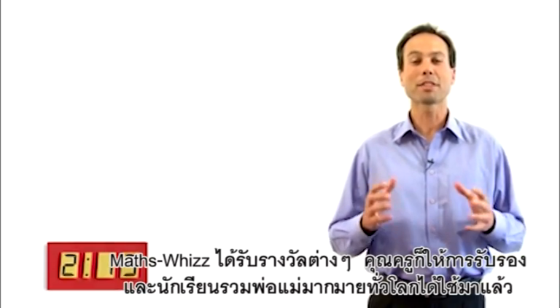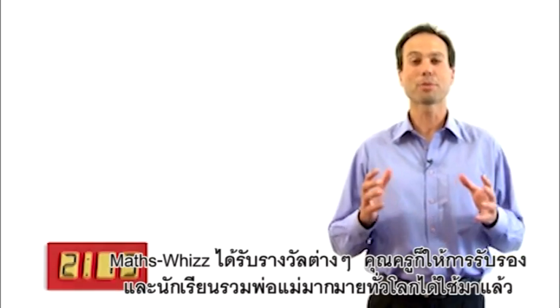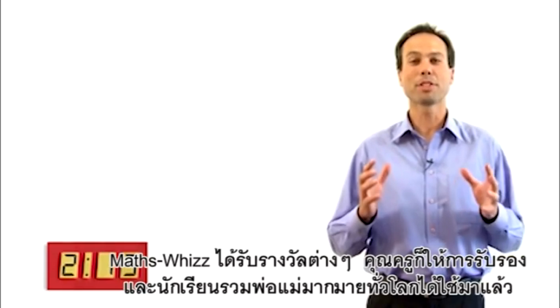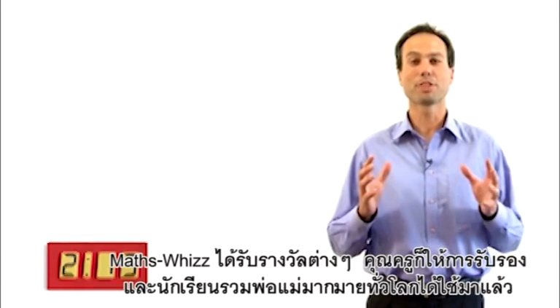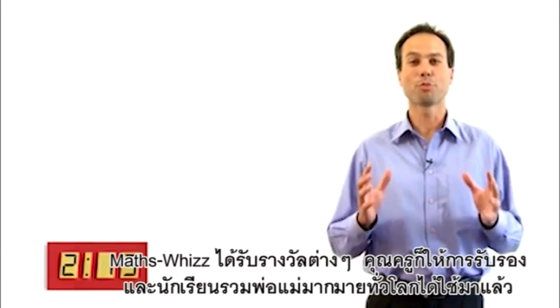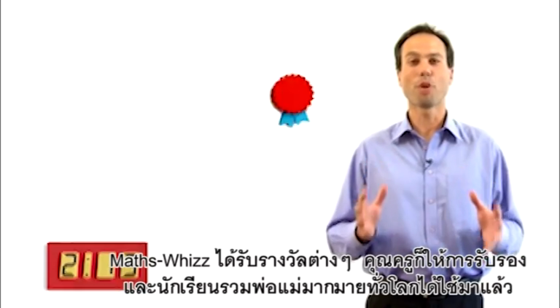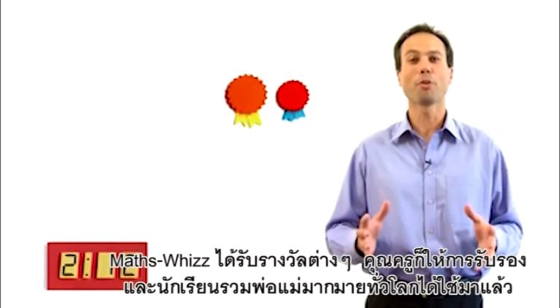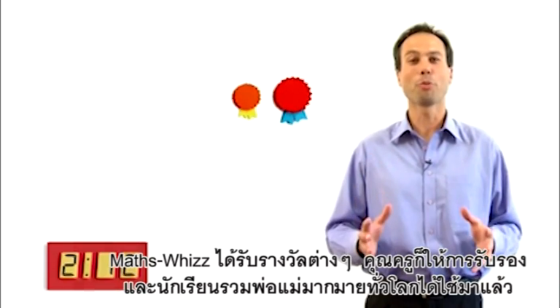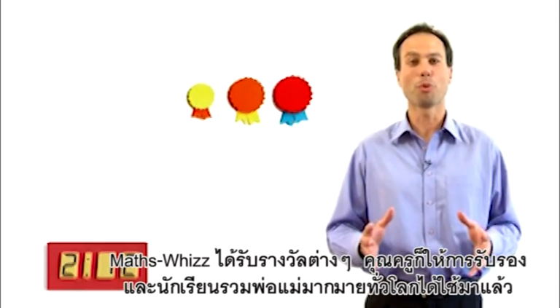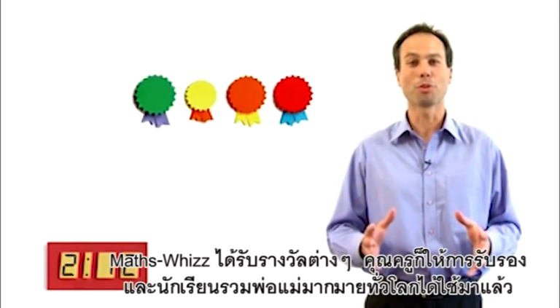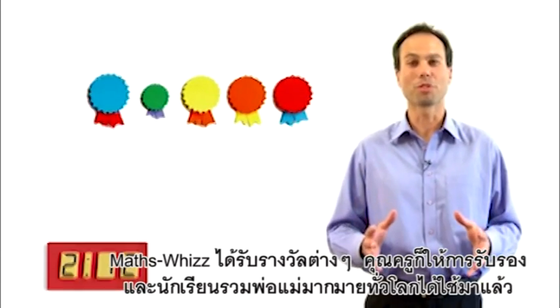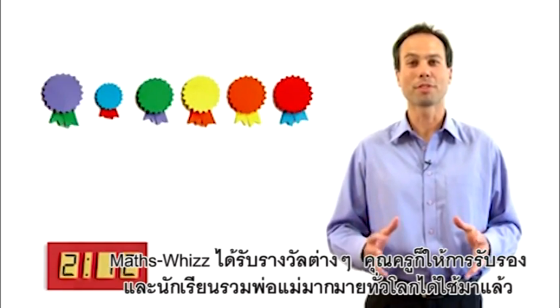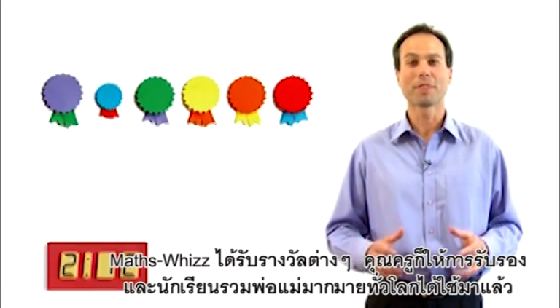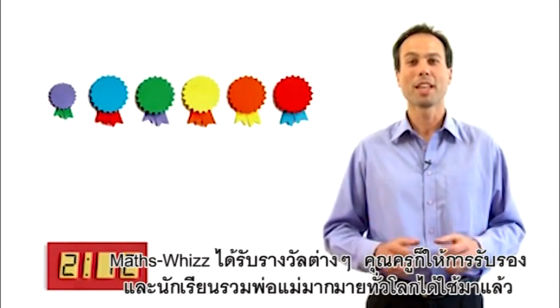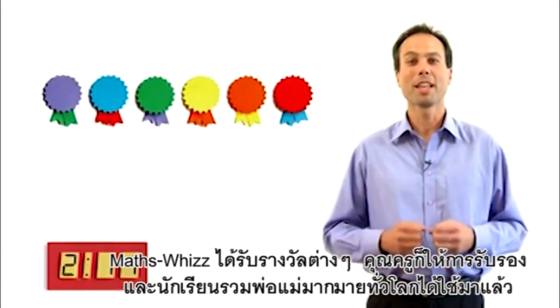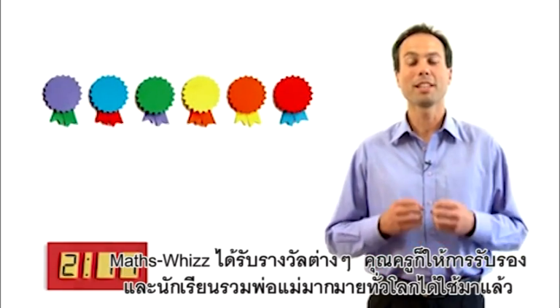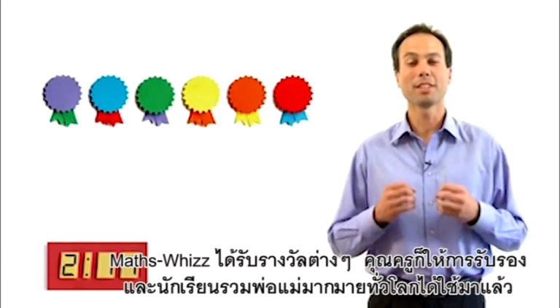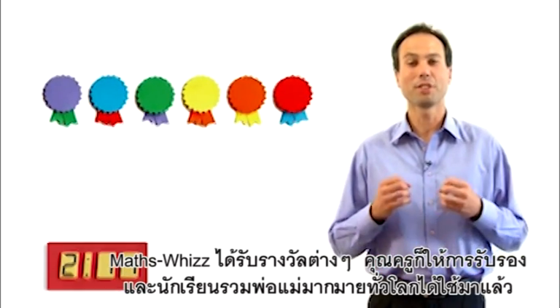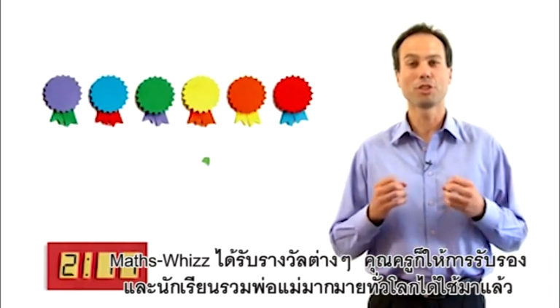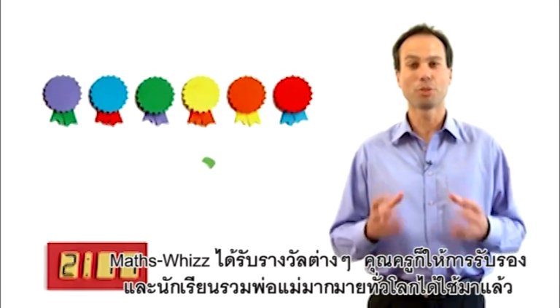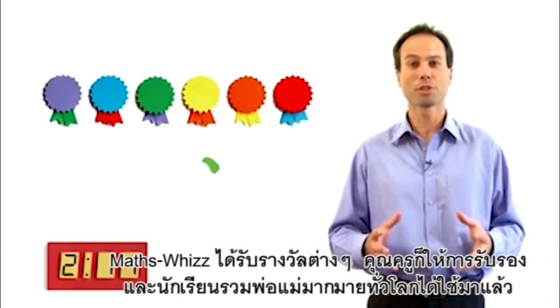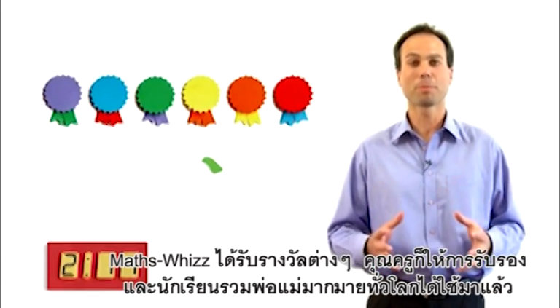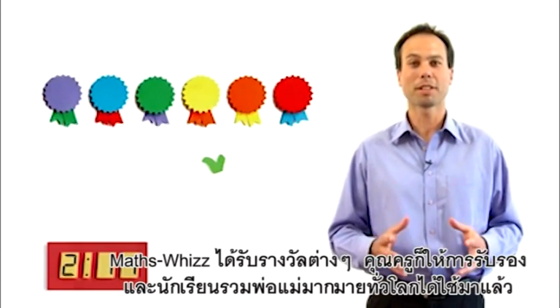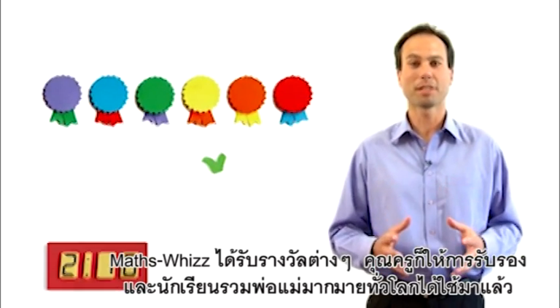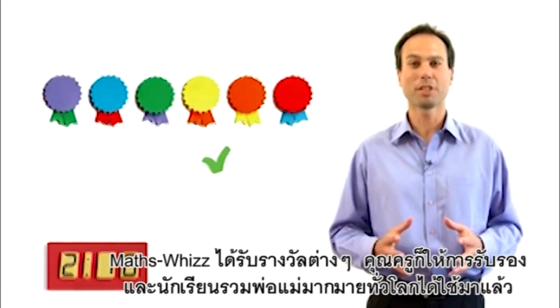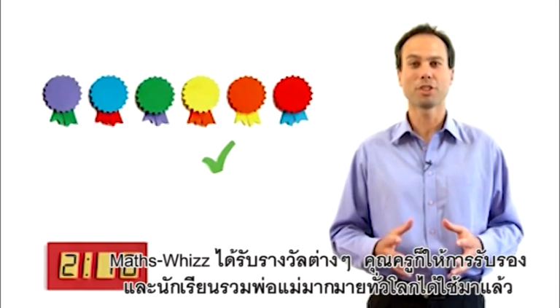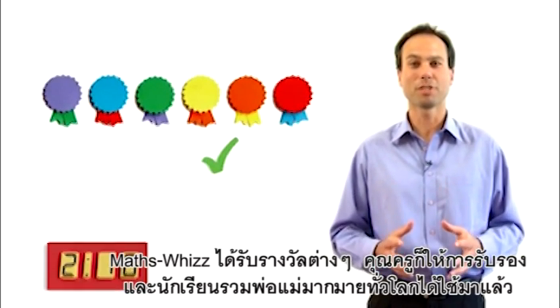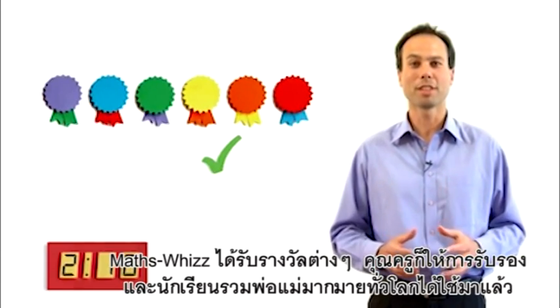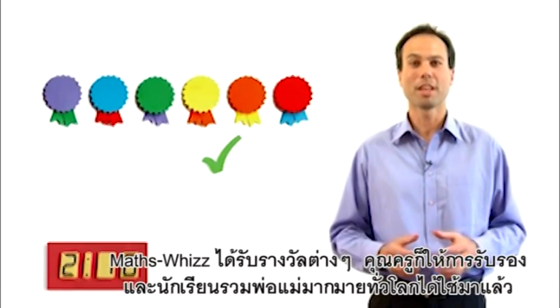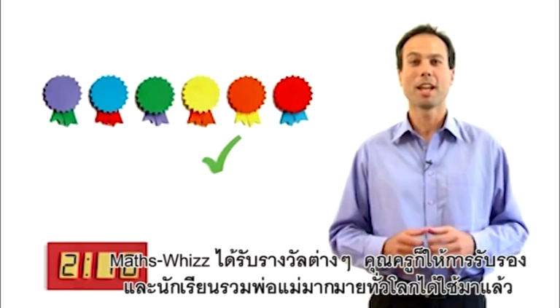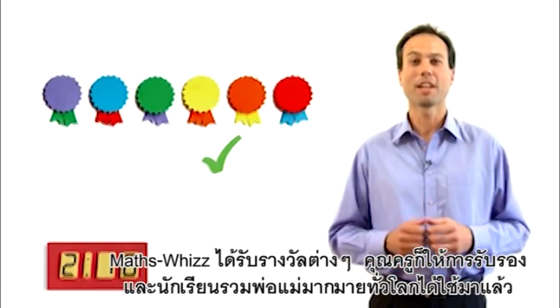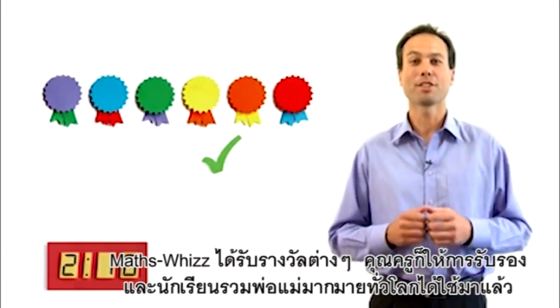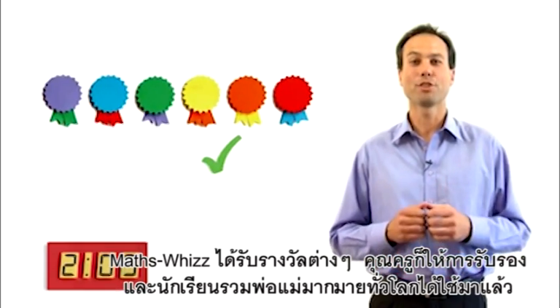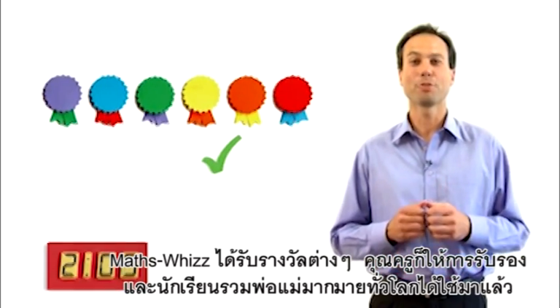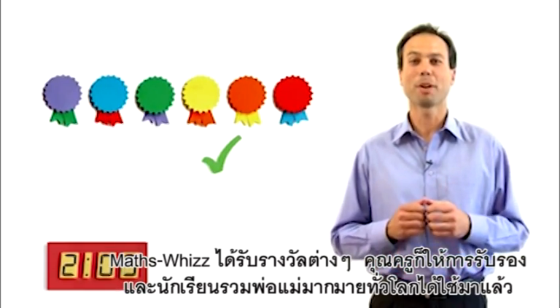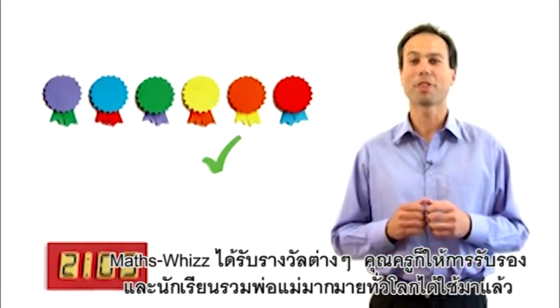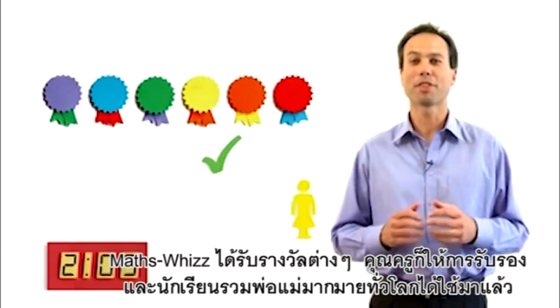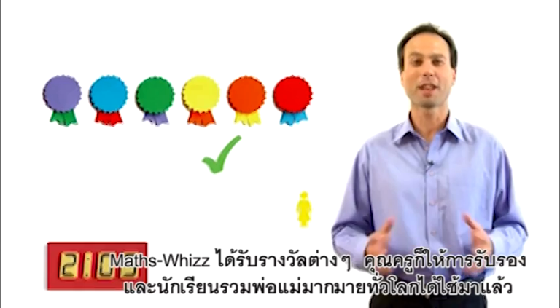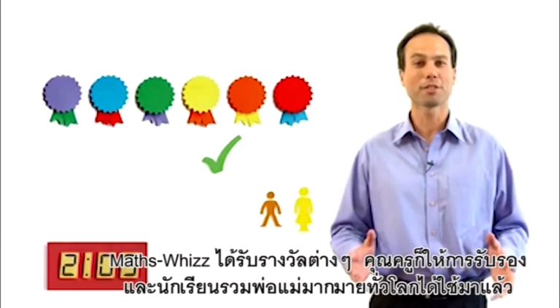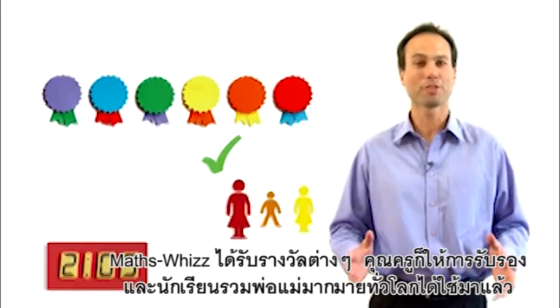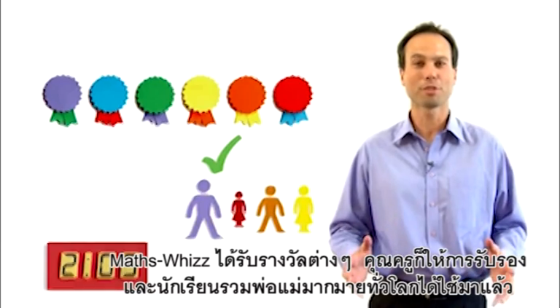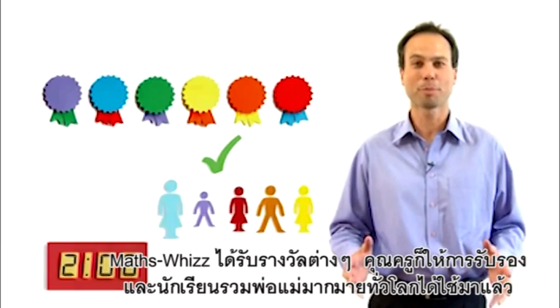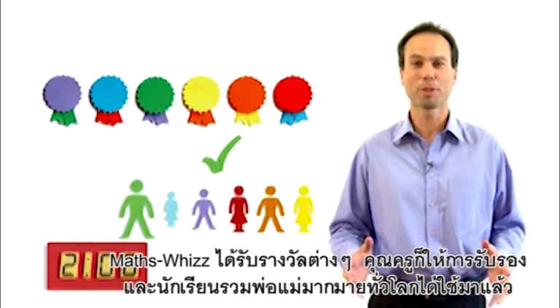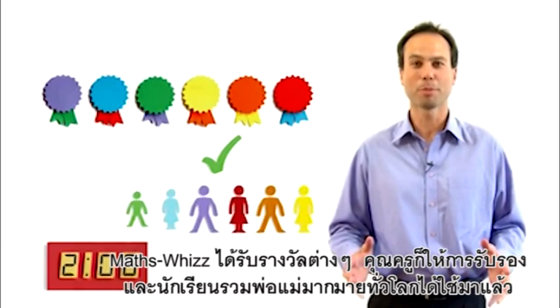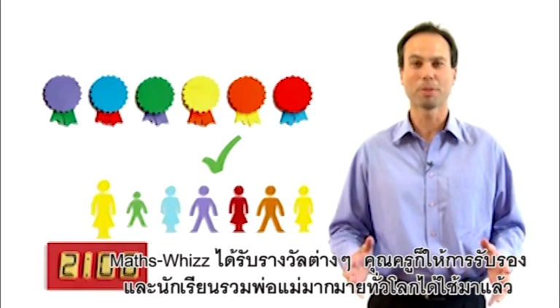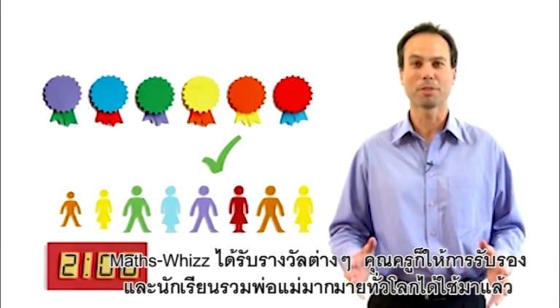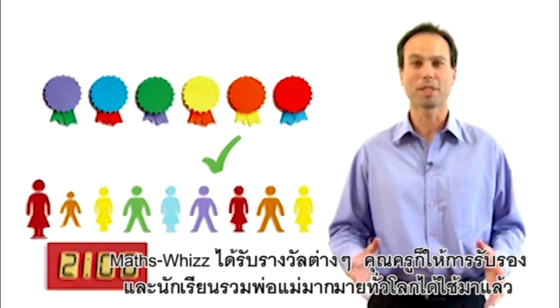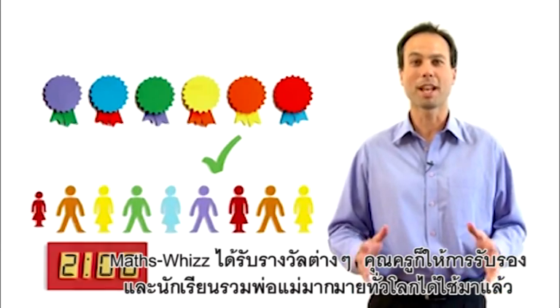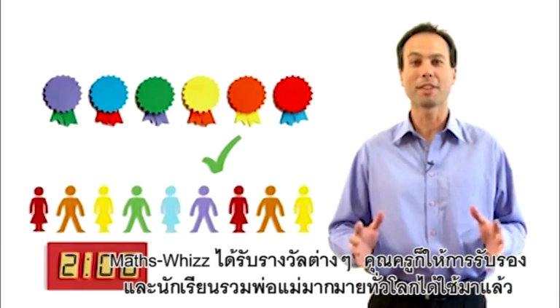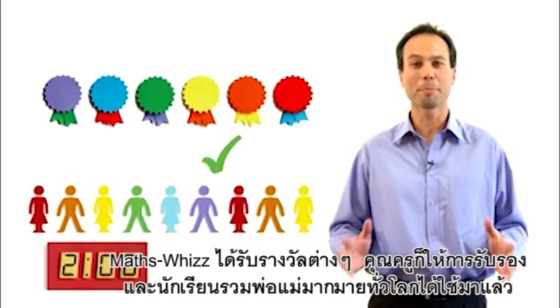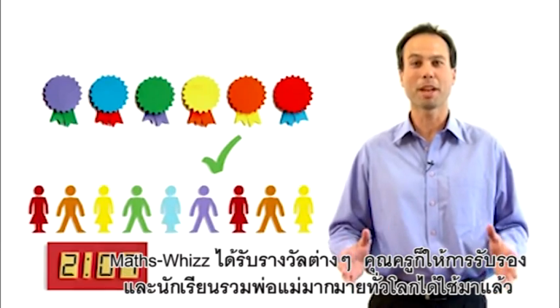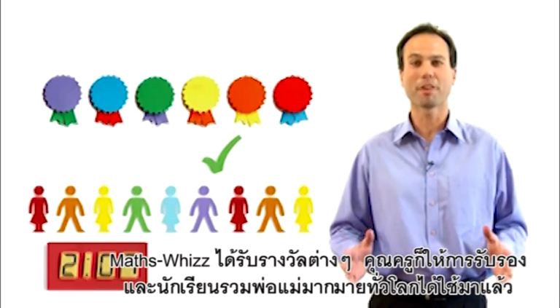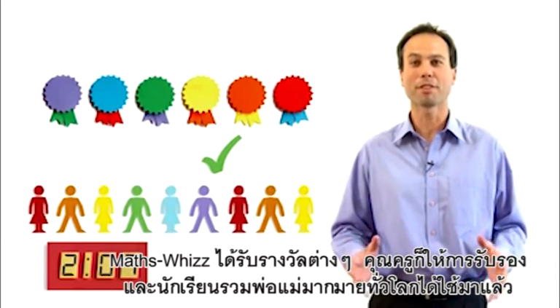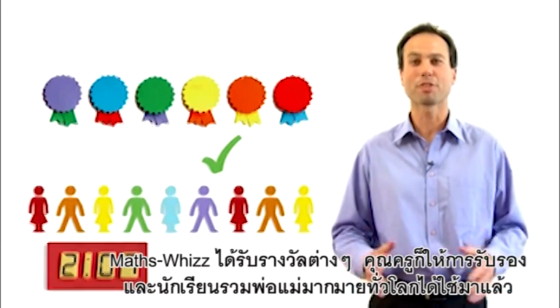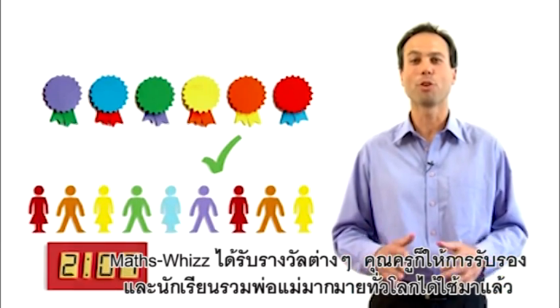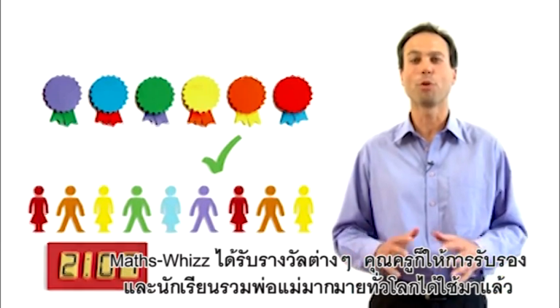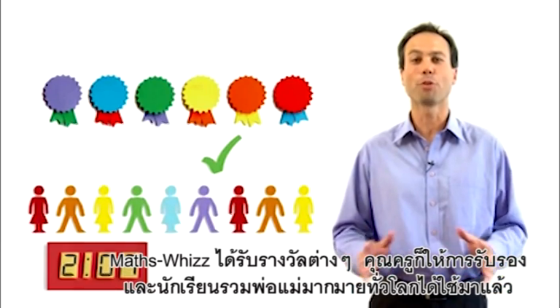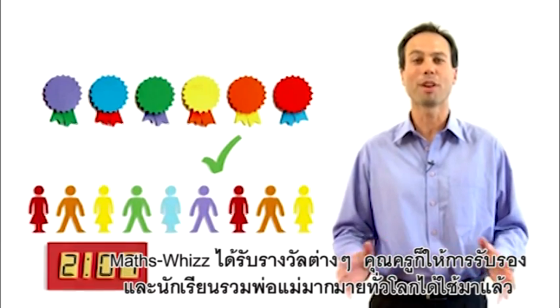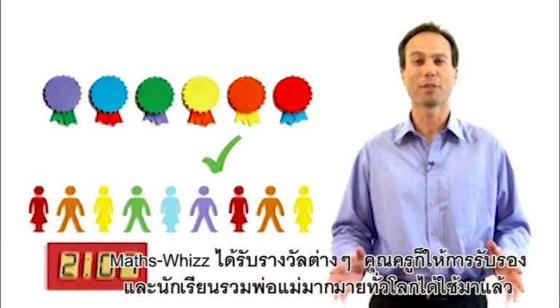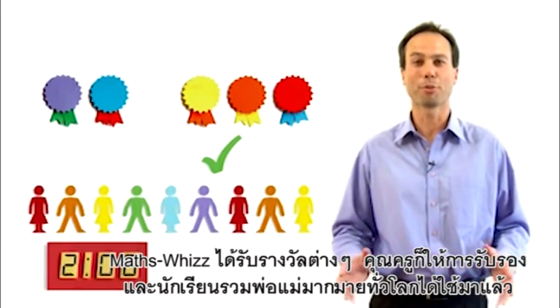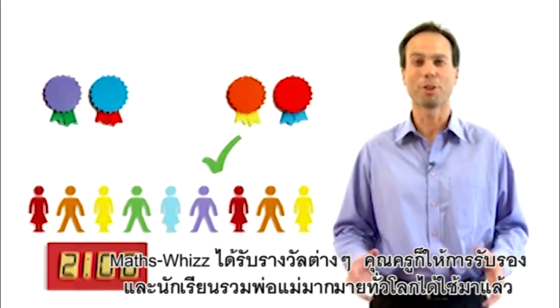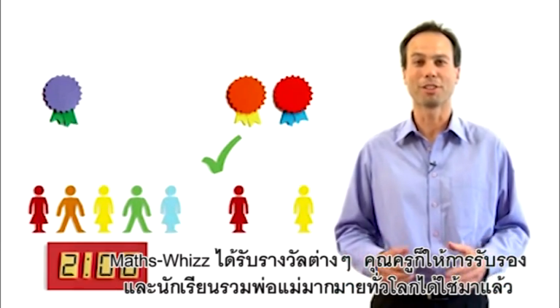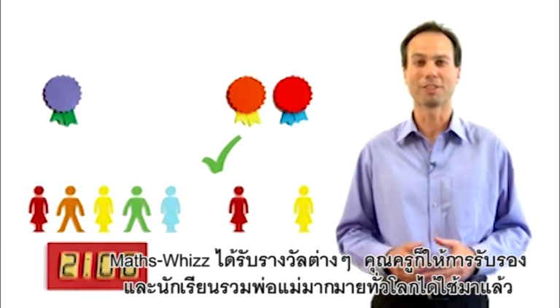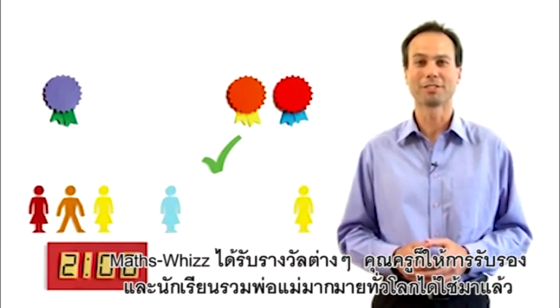MathsWiz has won awards. It's endorsed by teachers and it's used by thousands of pupils and their parents all around the world.